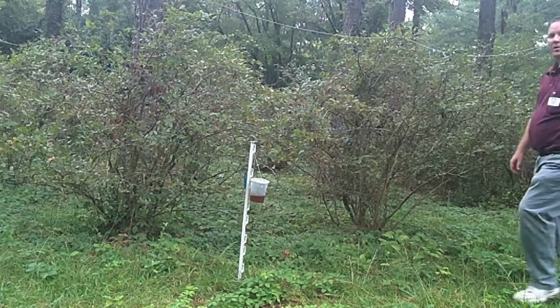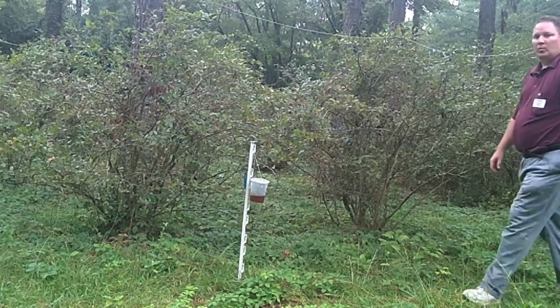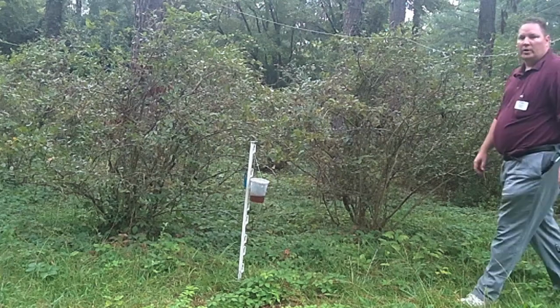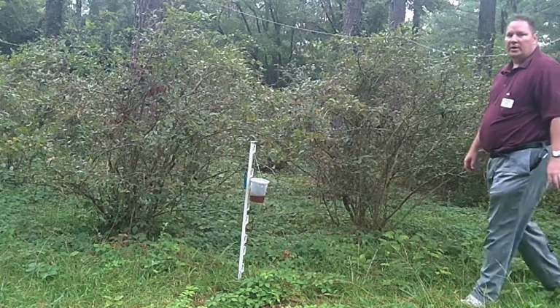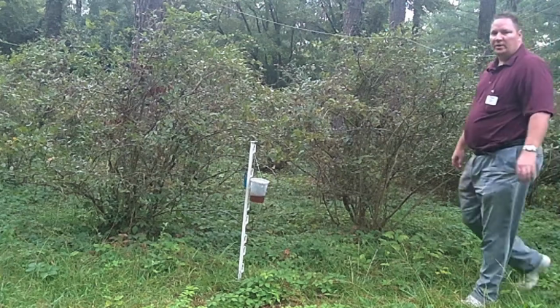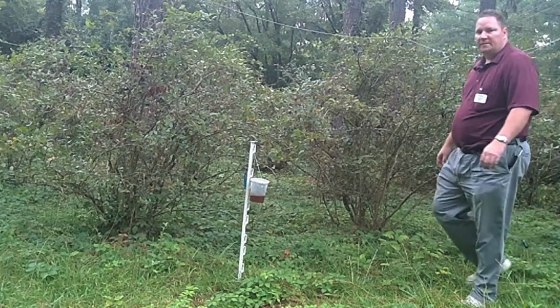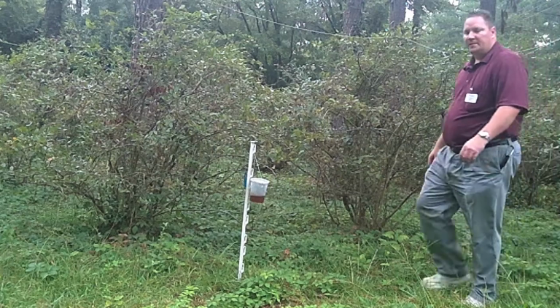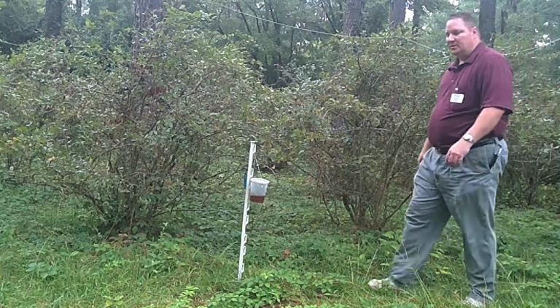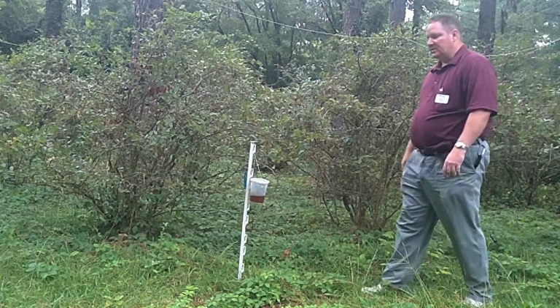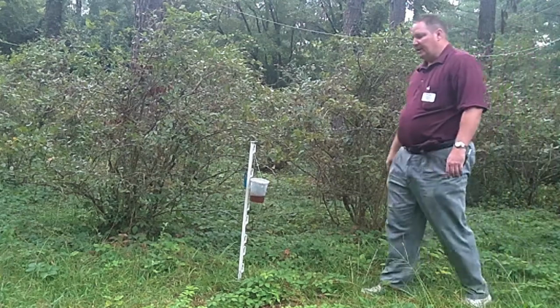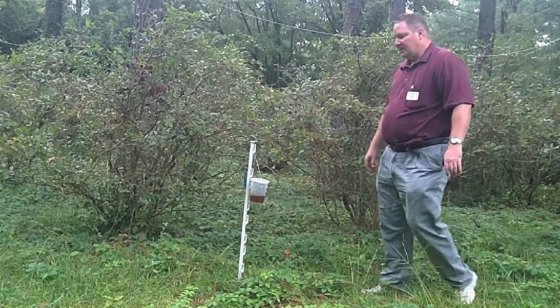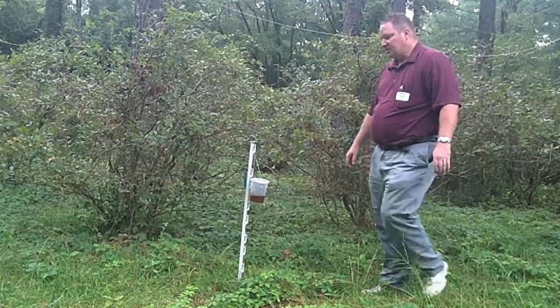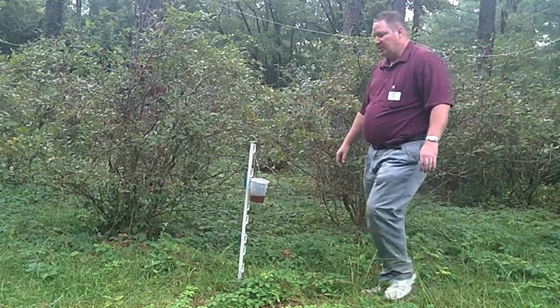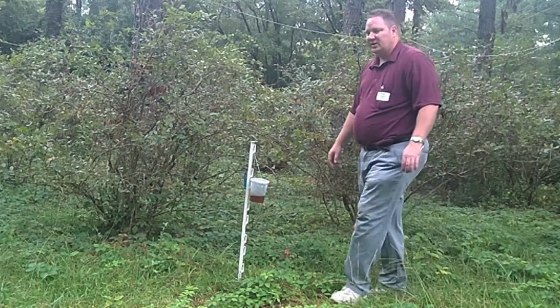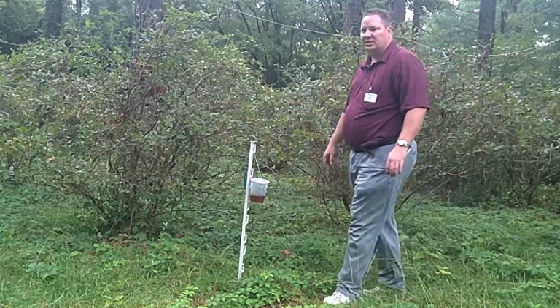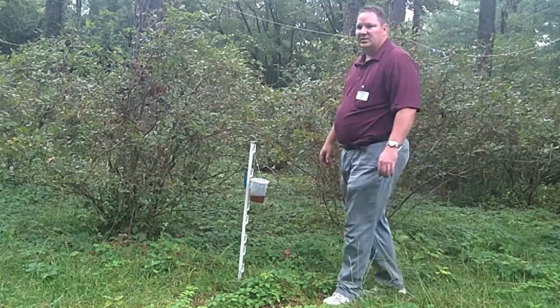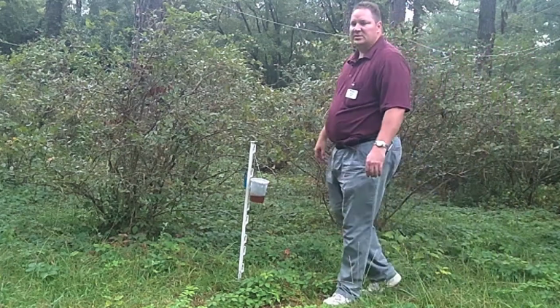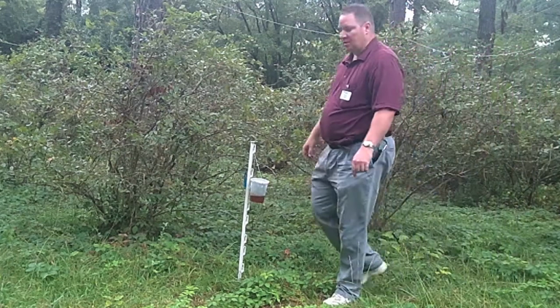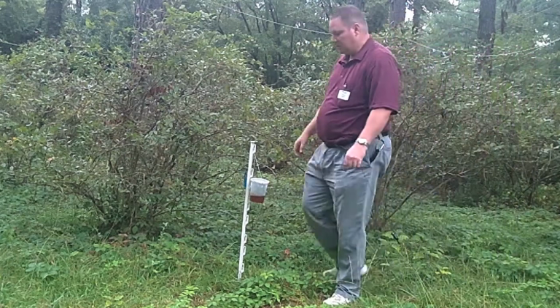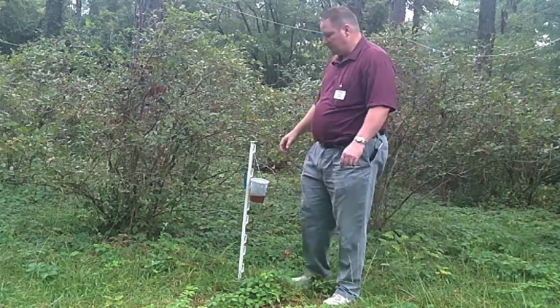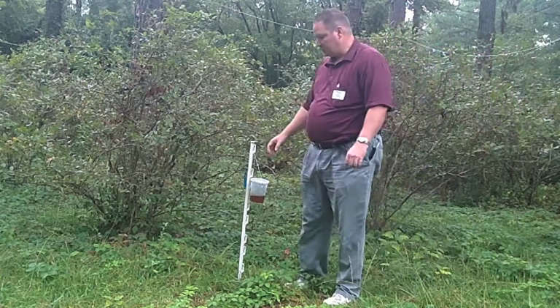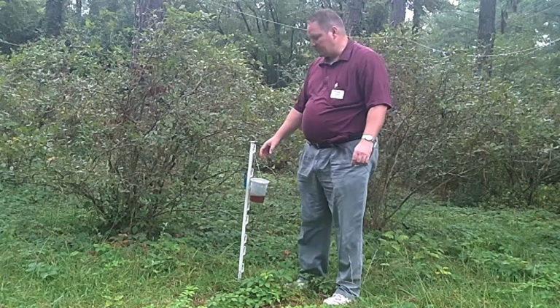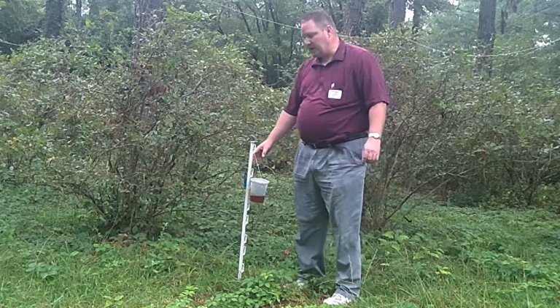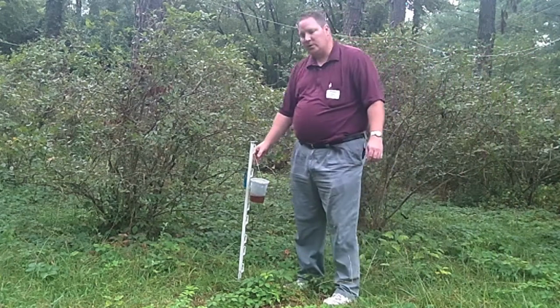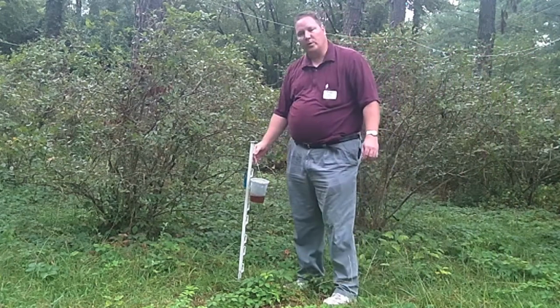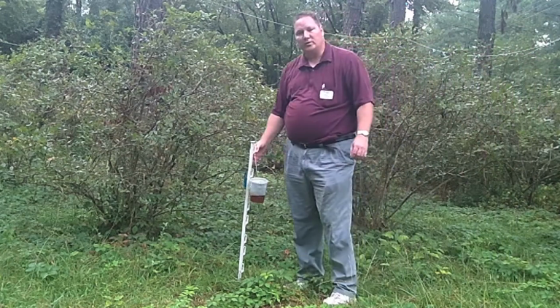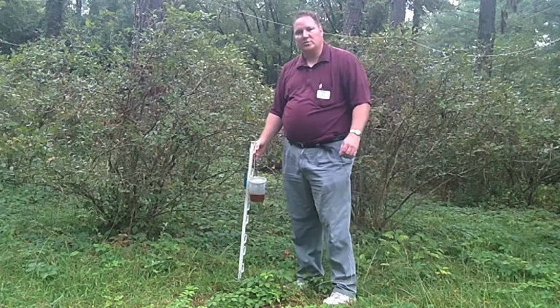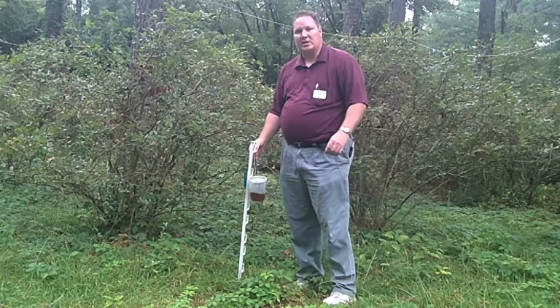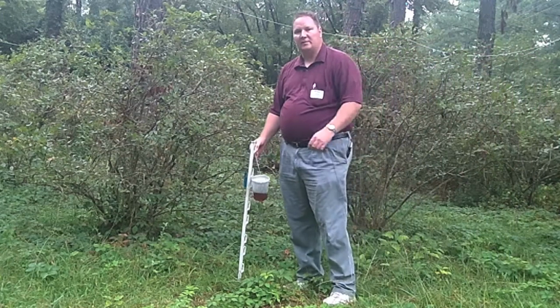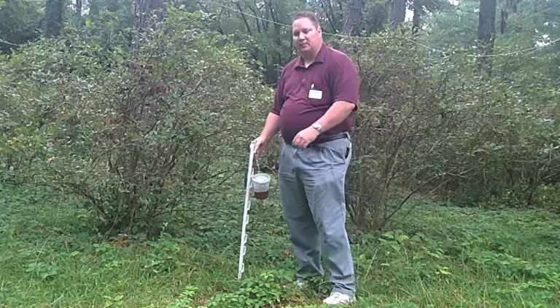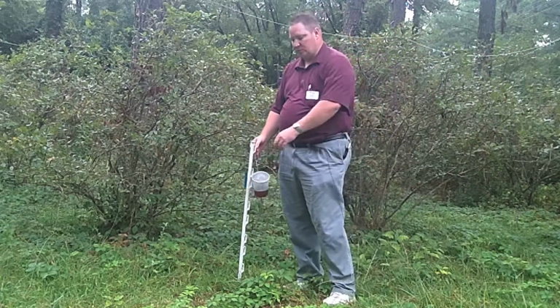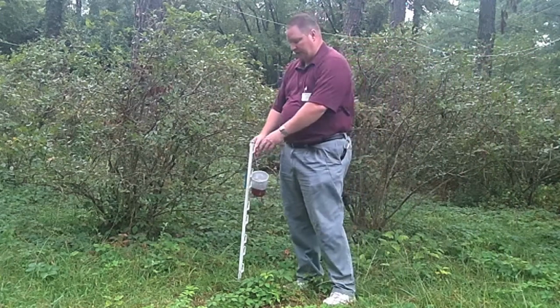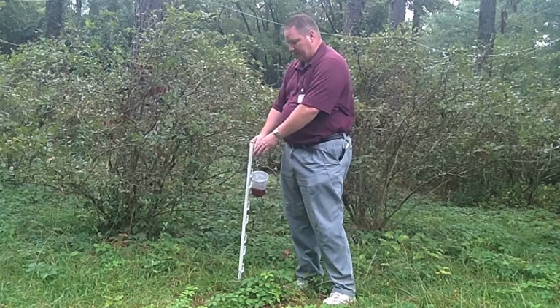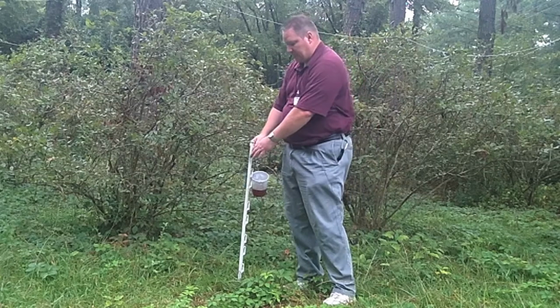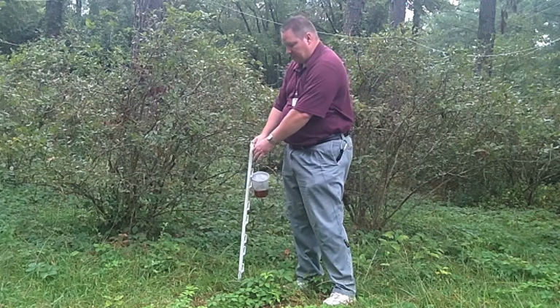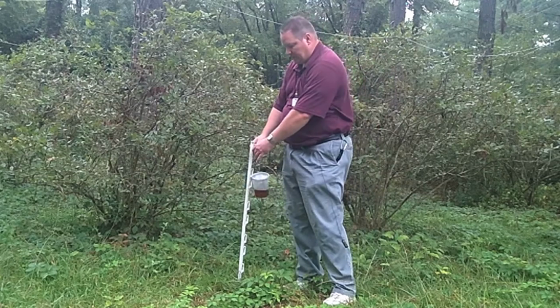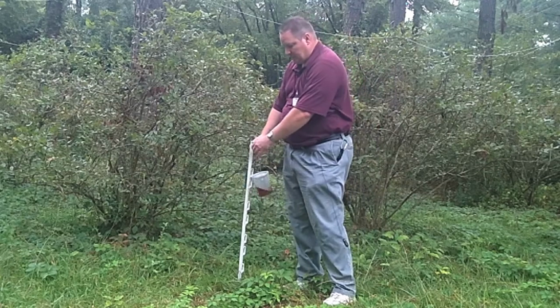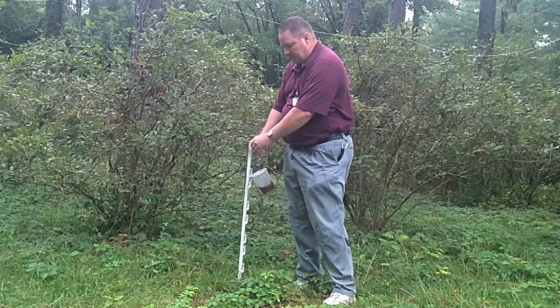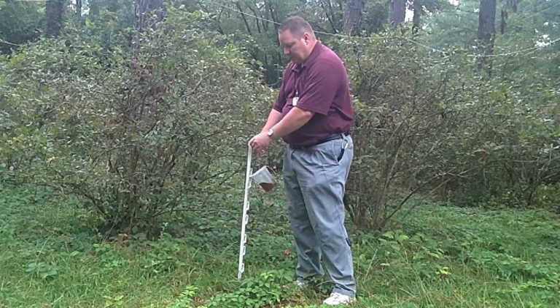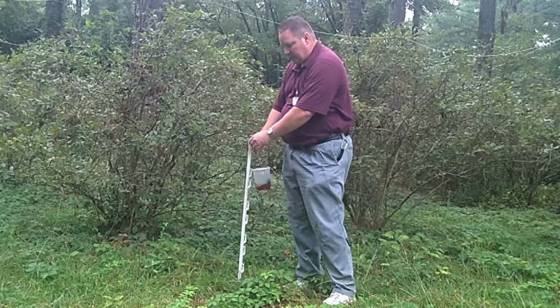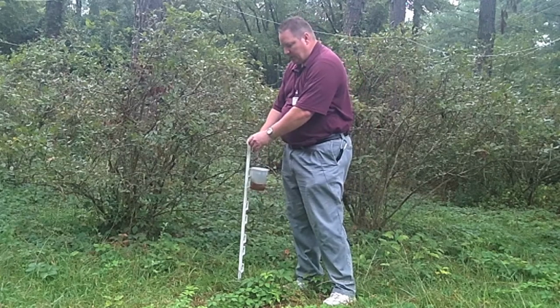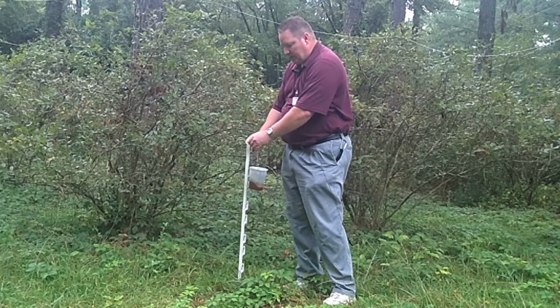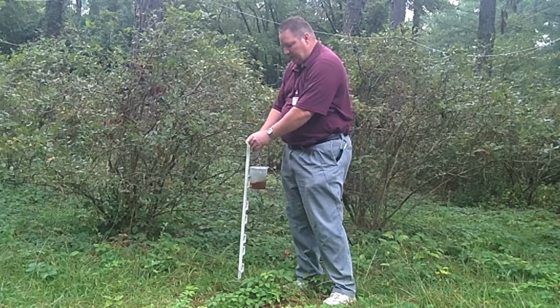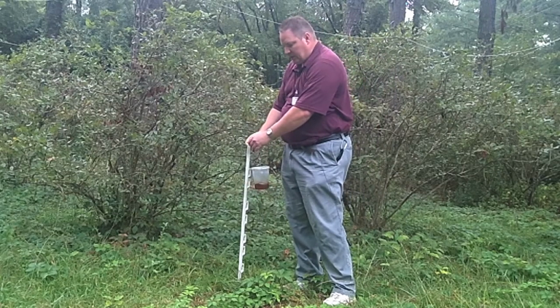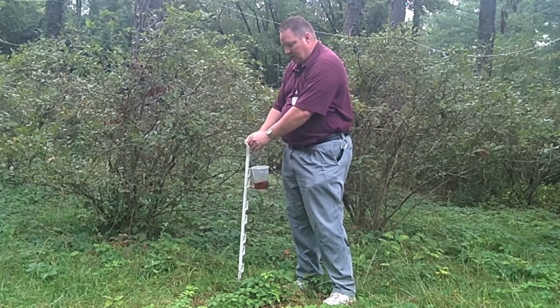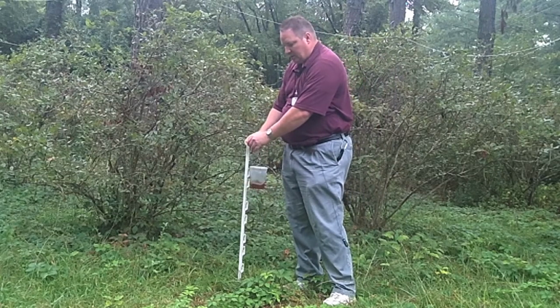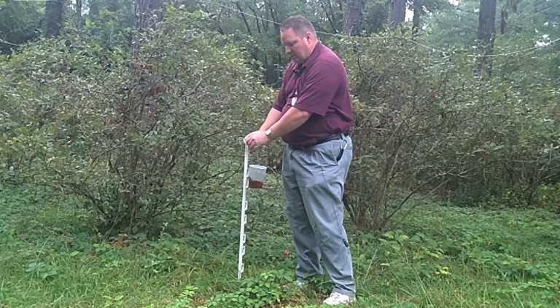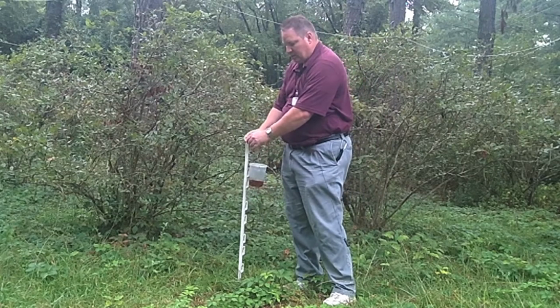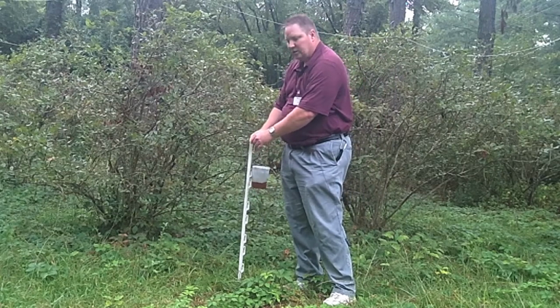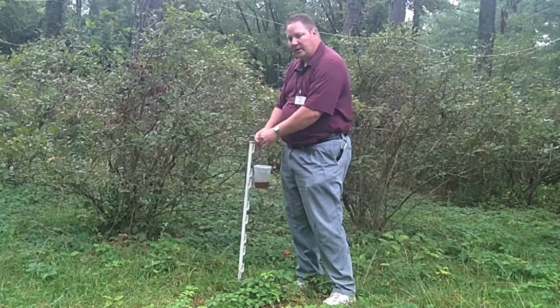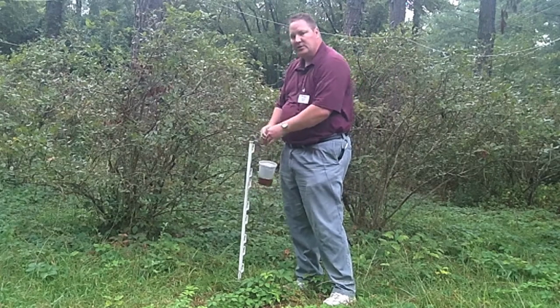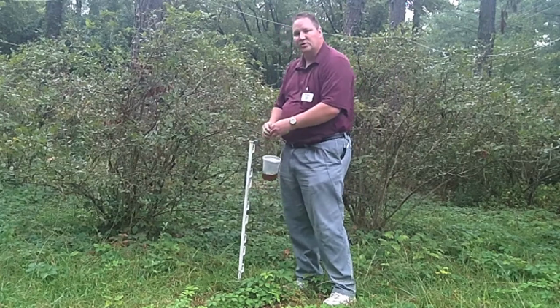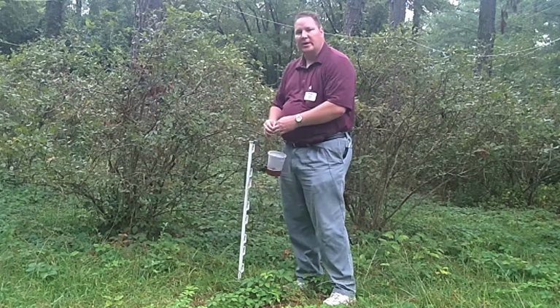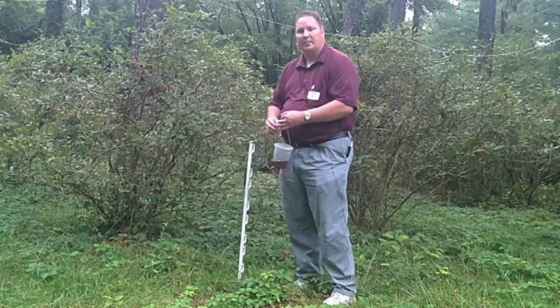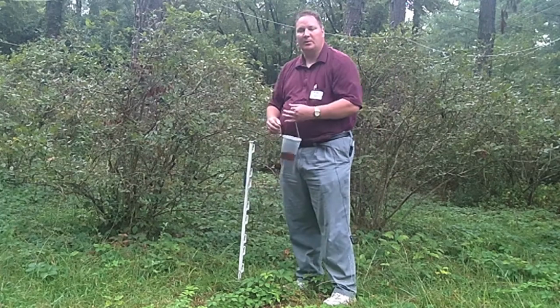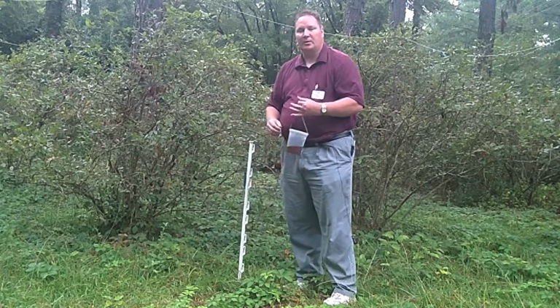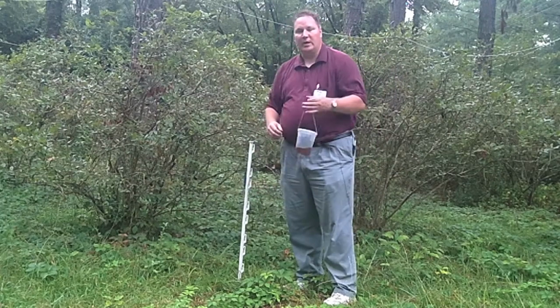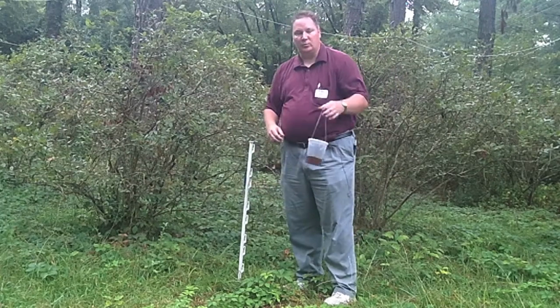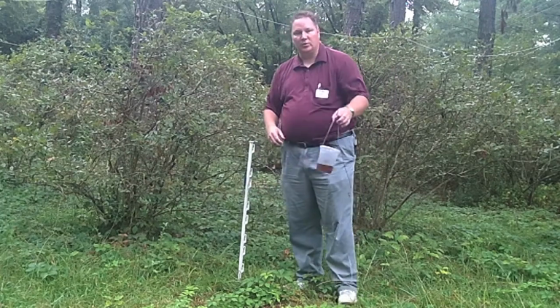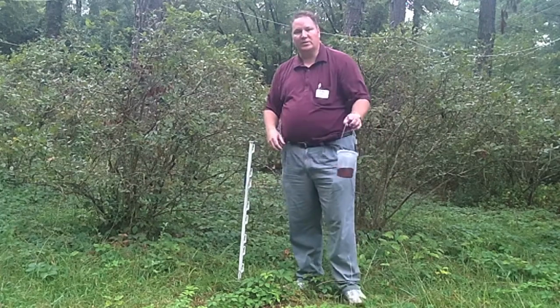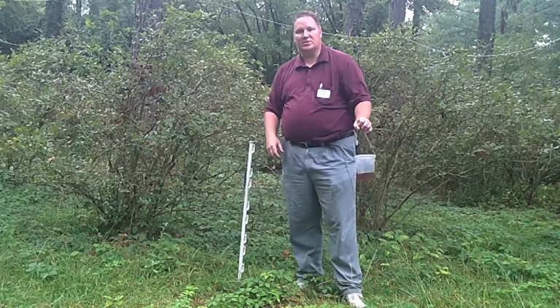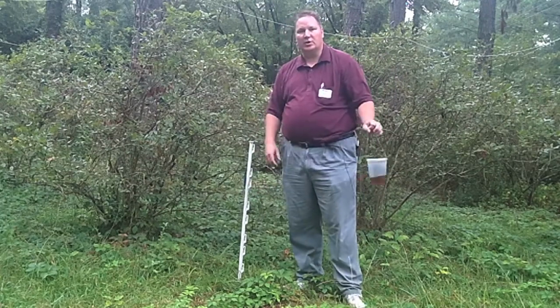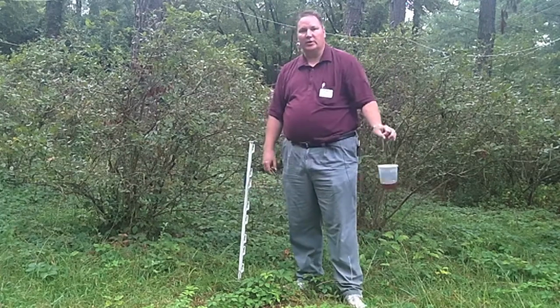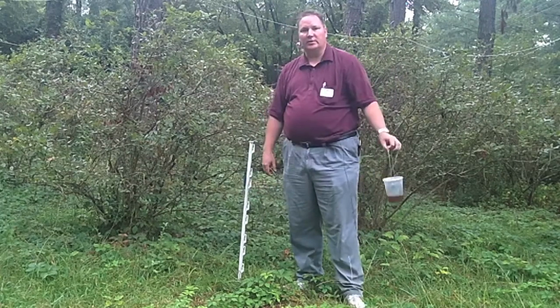We're here in the field today to check these spotted wing drosophila traps. Let's go ahead, collect the trap, and we'll get started.